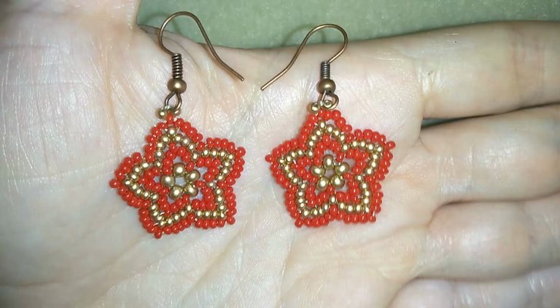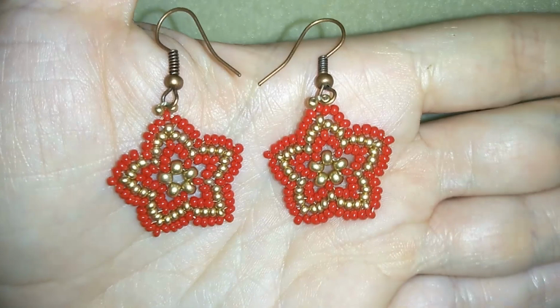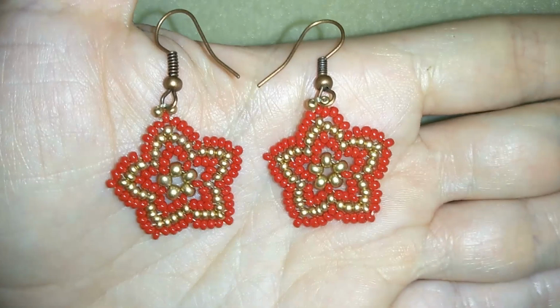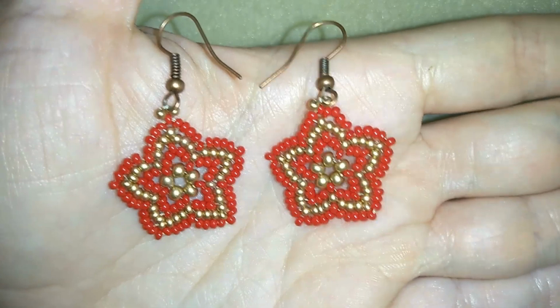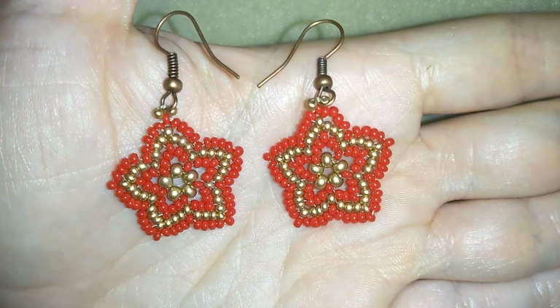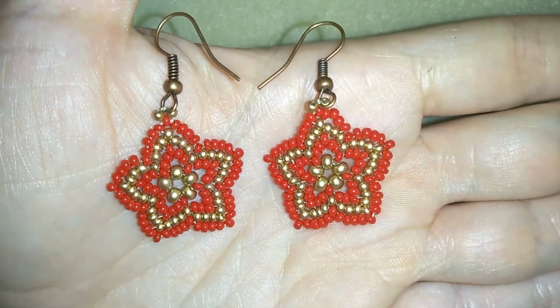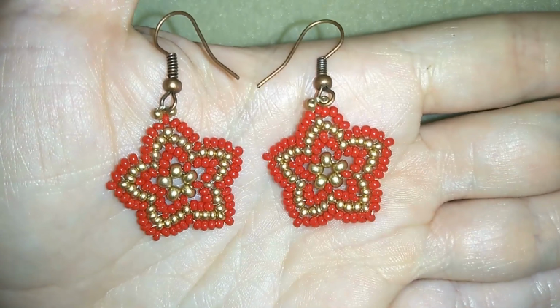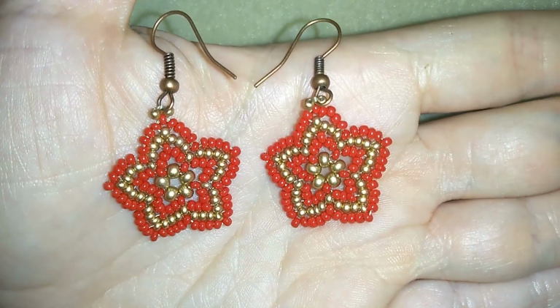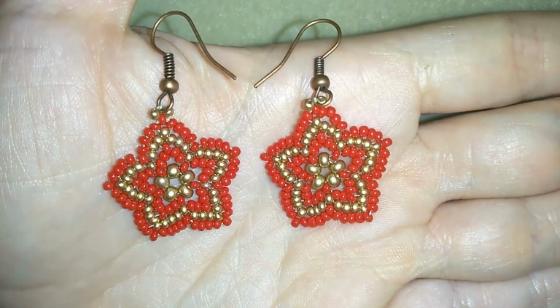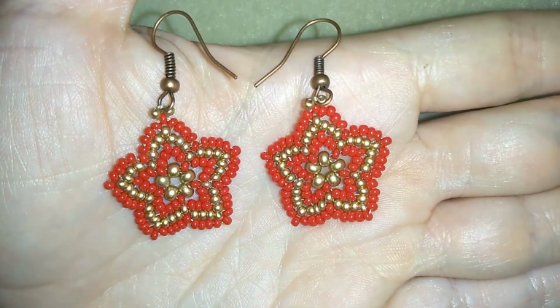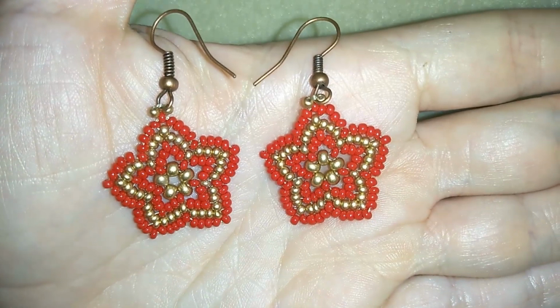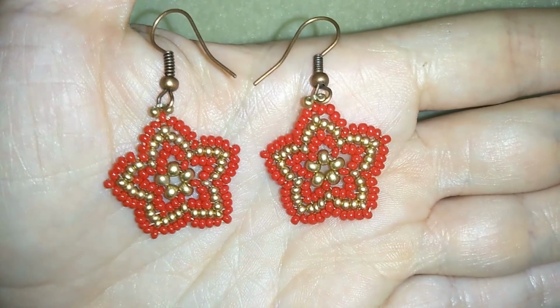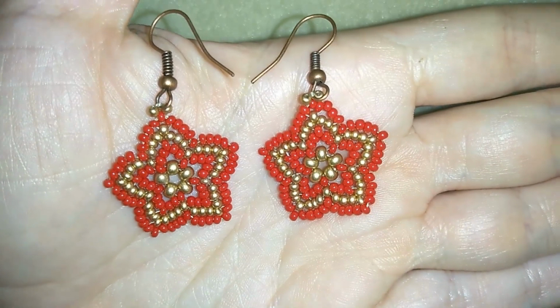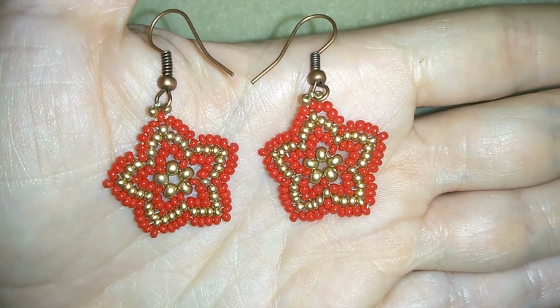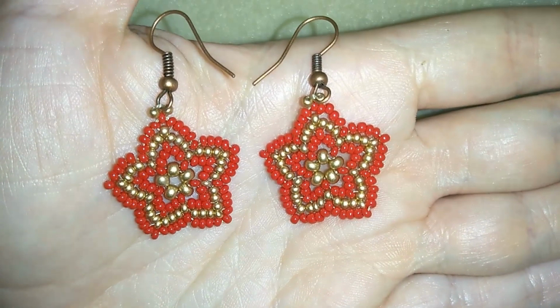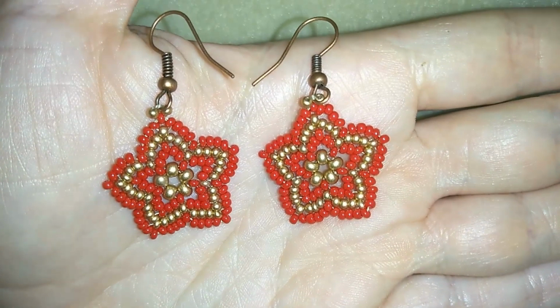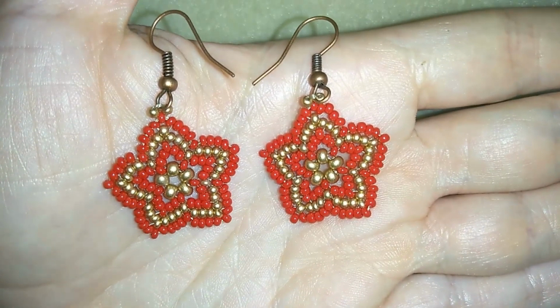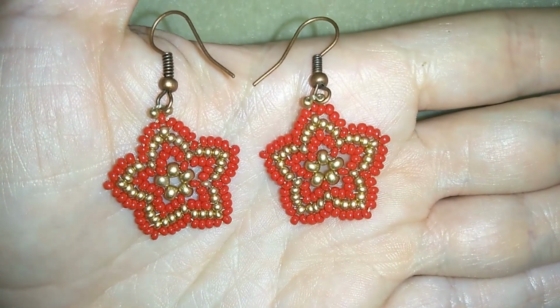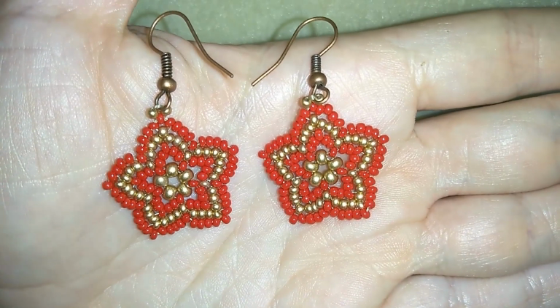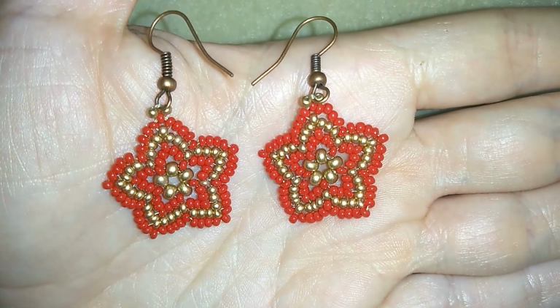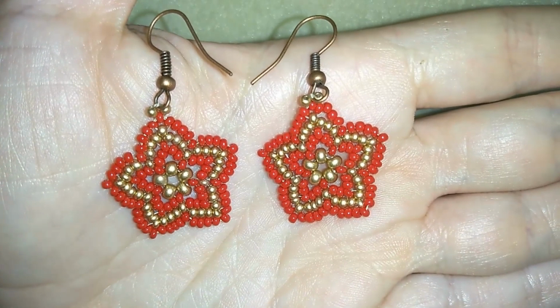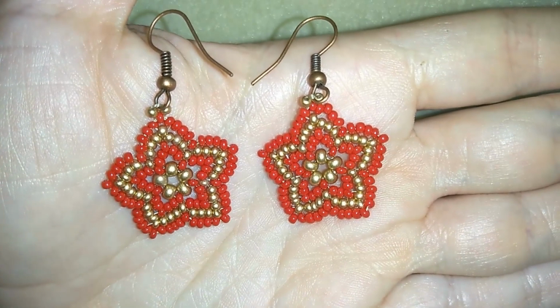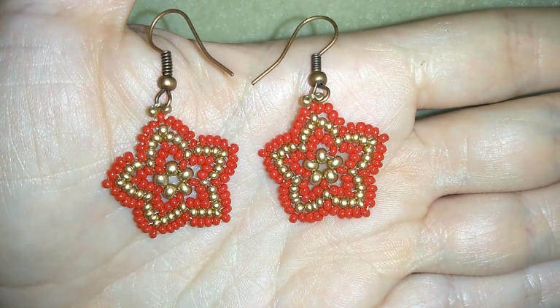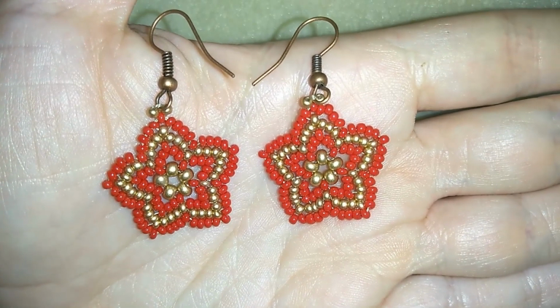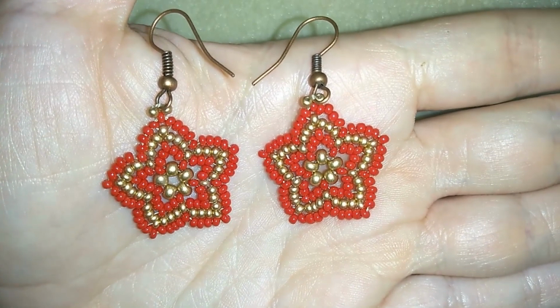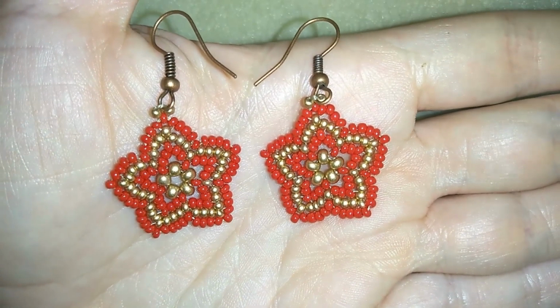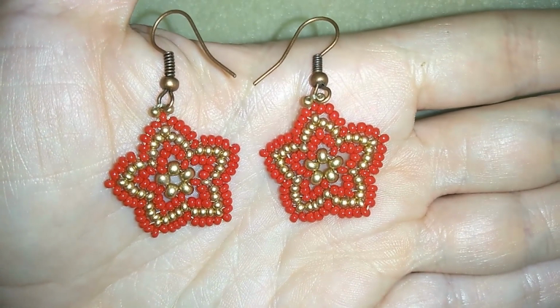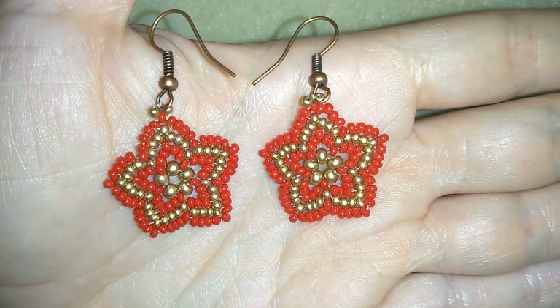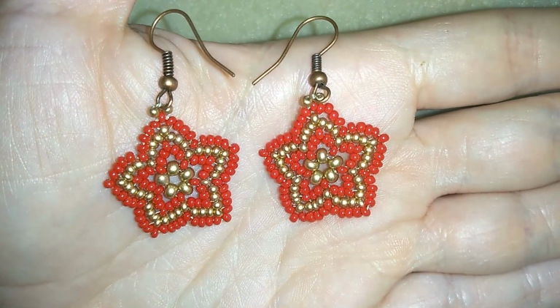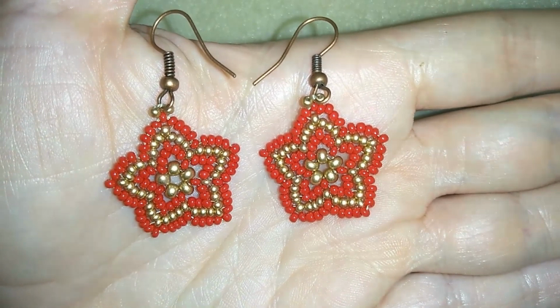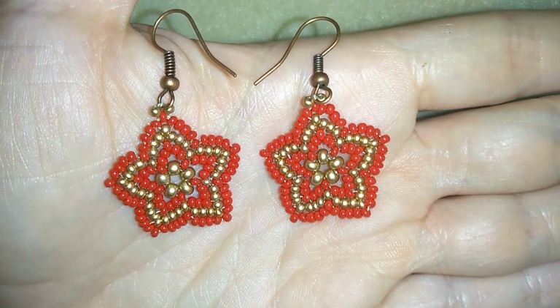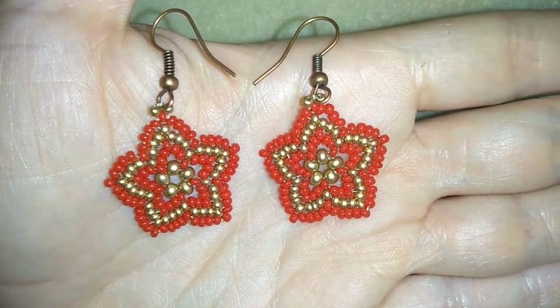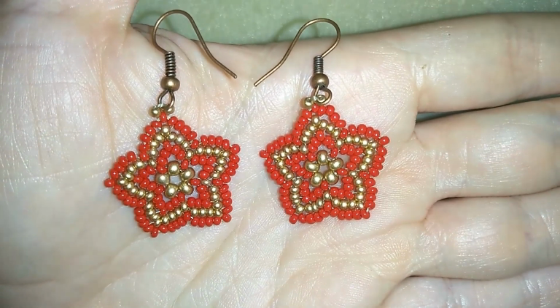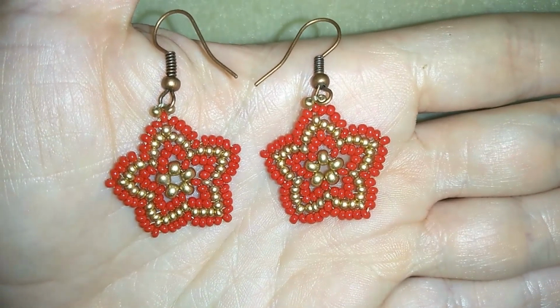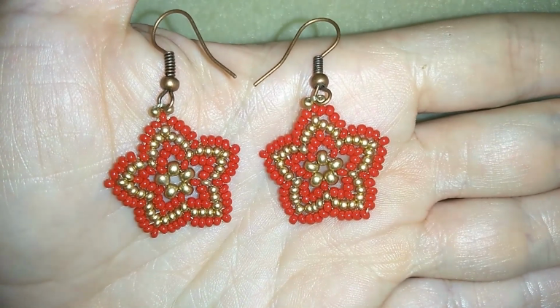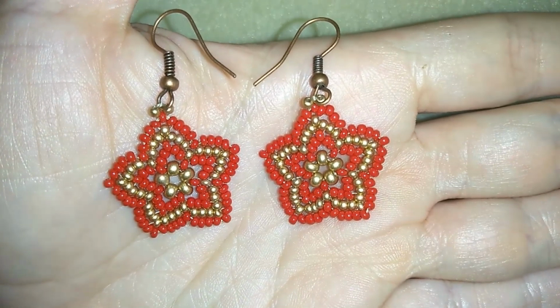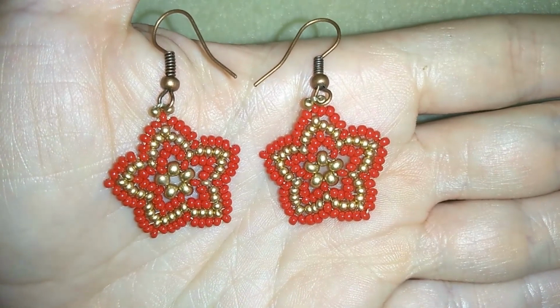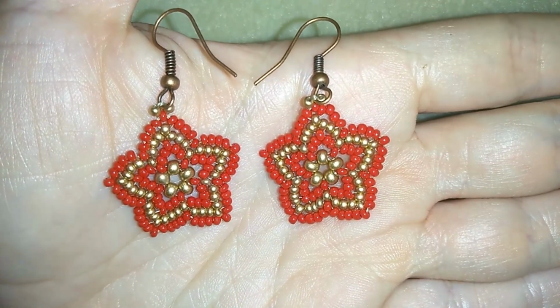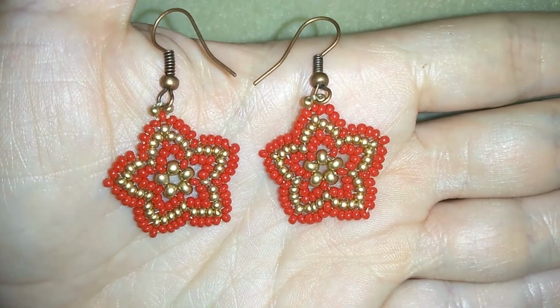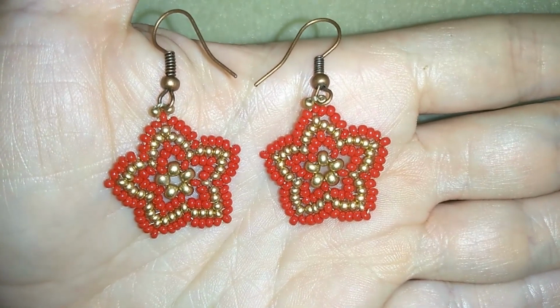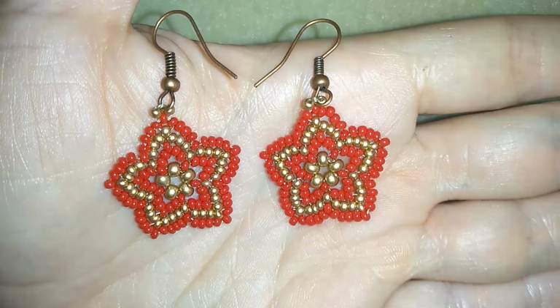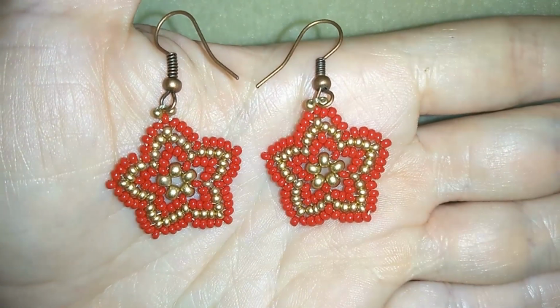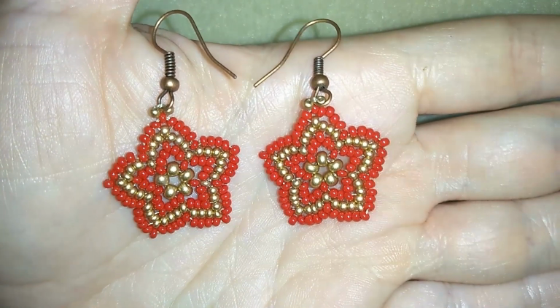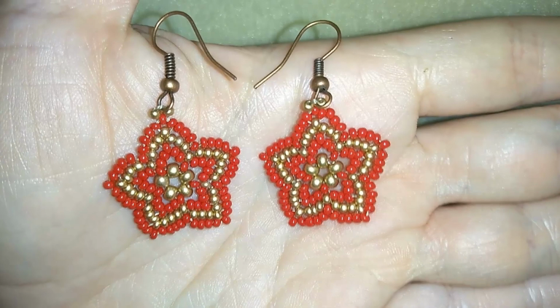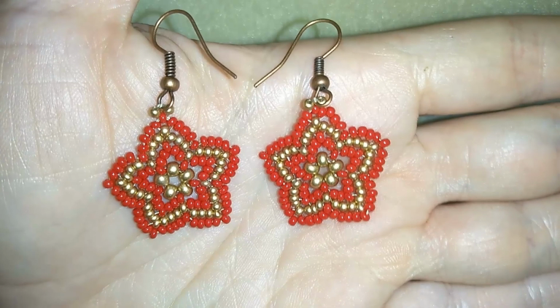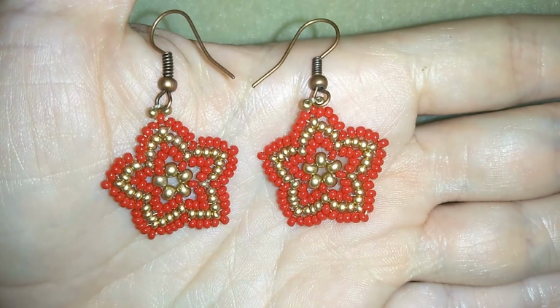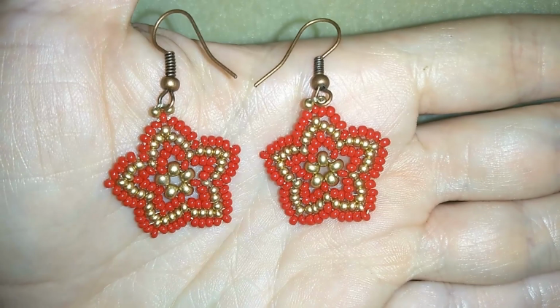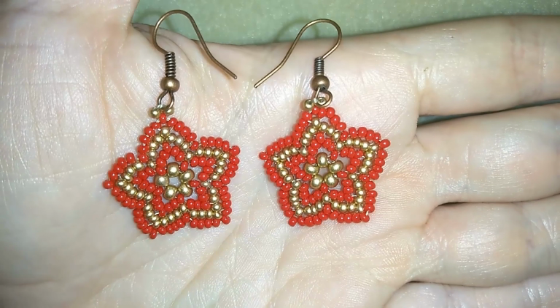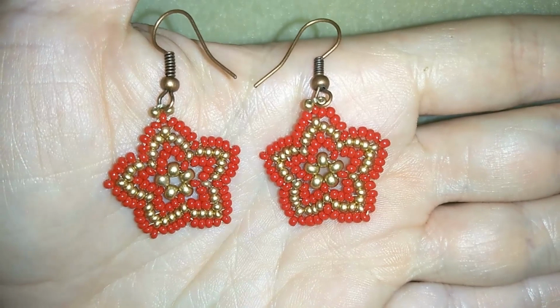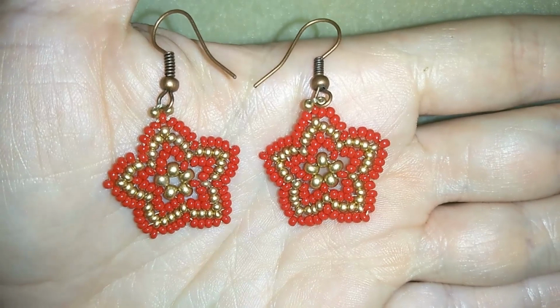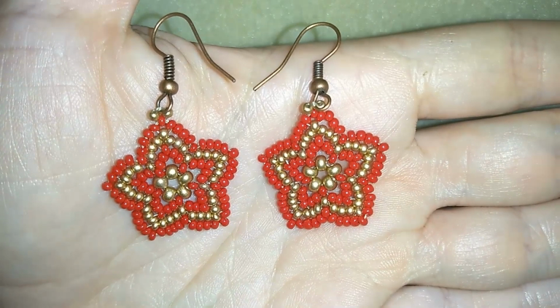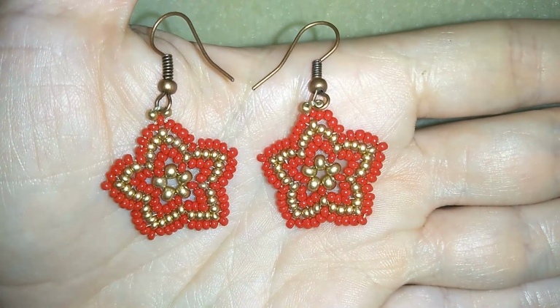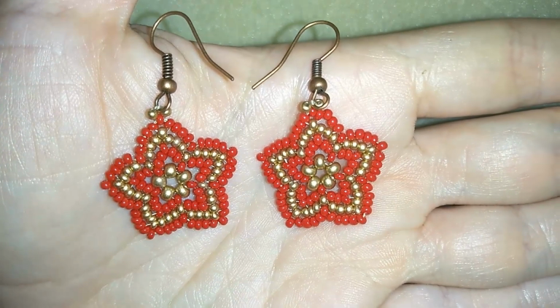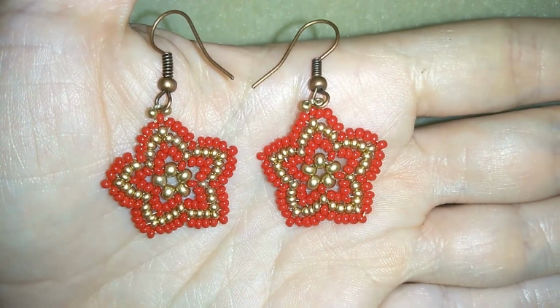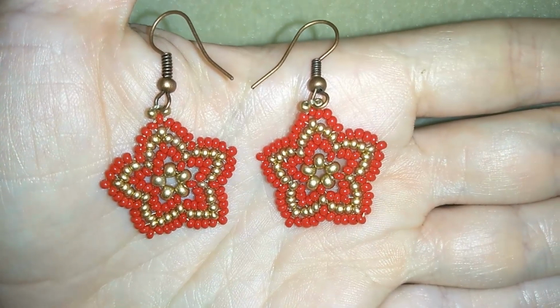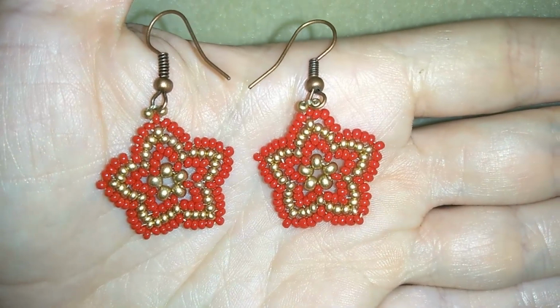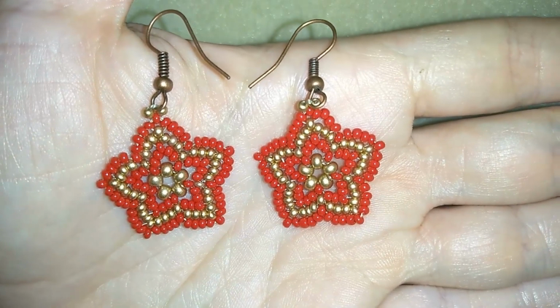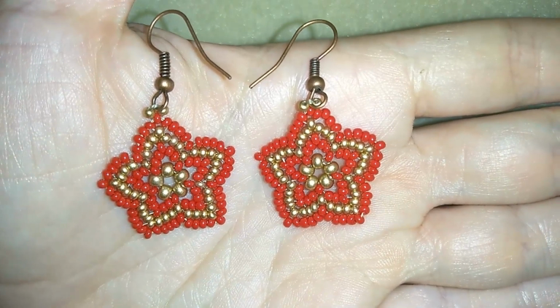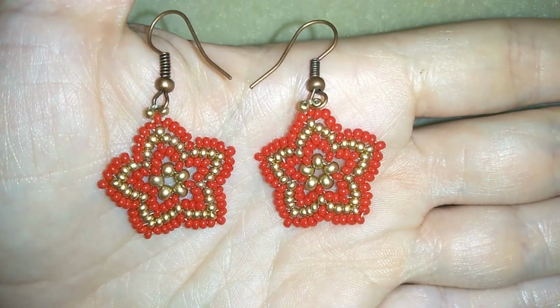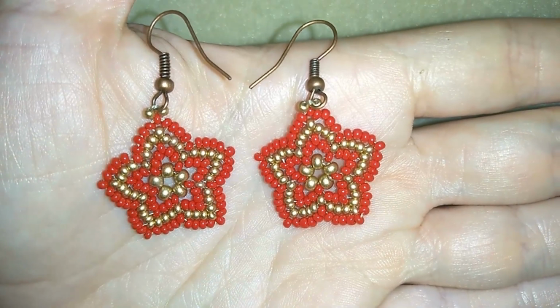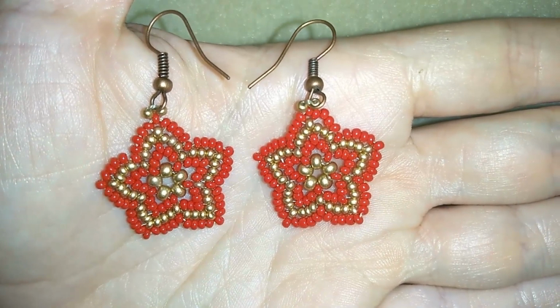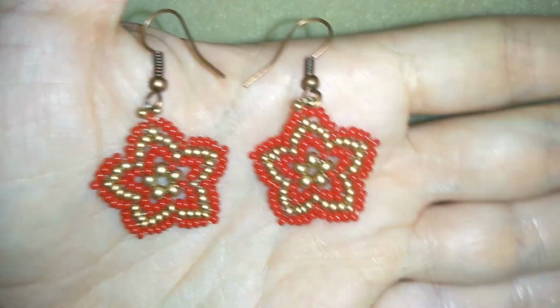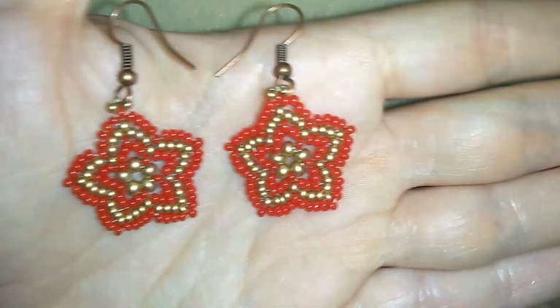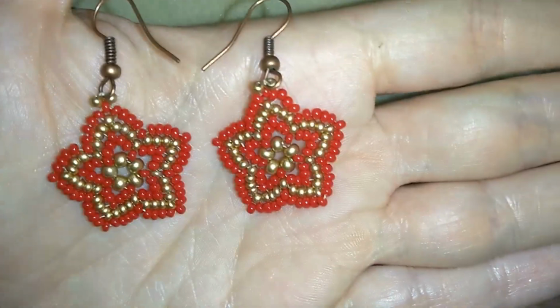Hello guys, I'm Teddy from Bijuteo Beading with another Christmas tutorial for these beautiful beaded Christmas stars.